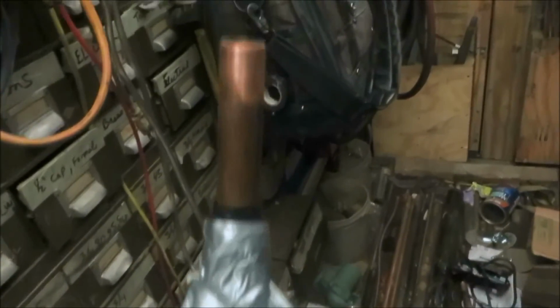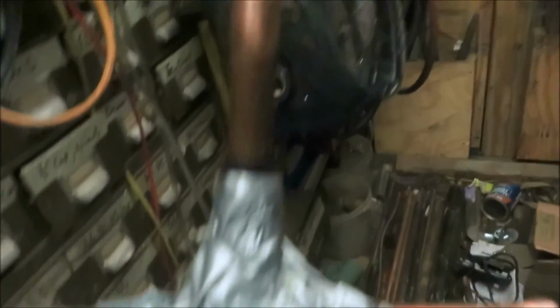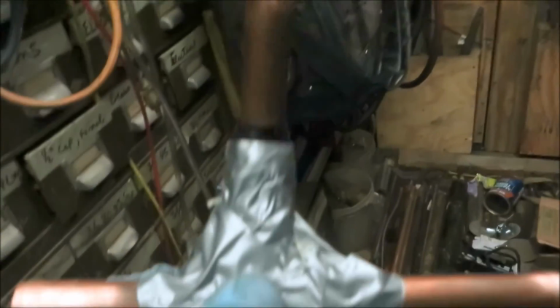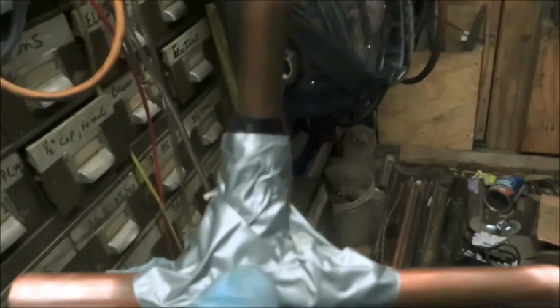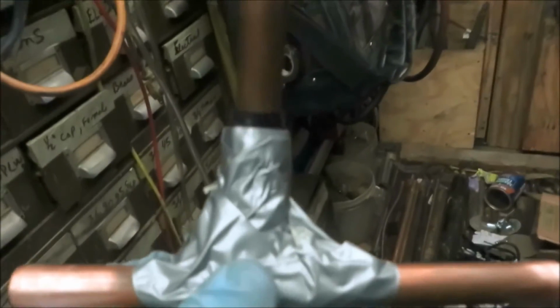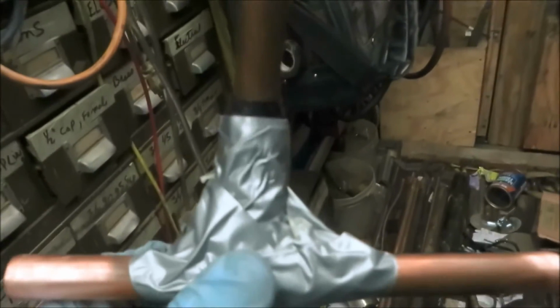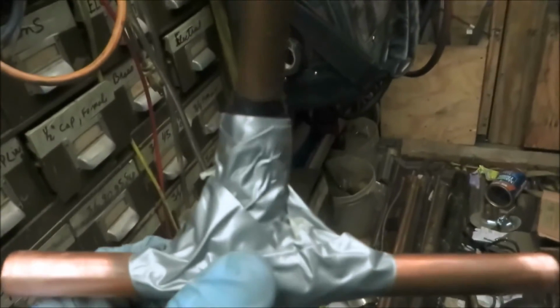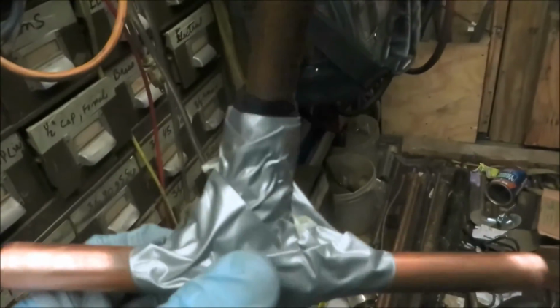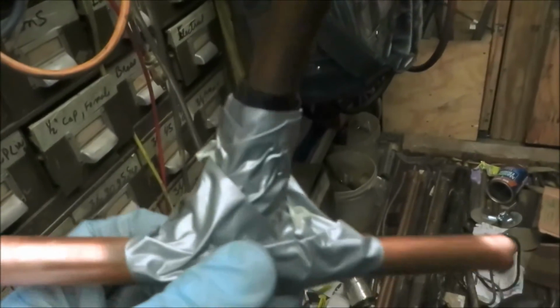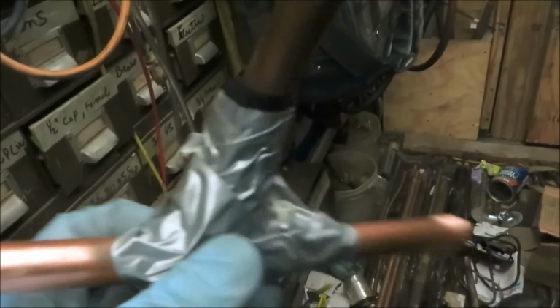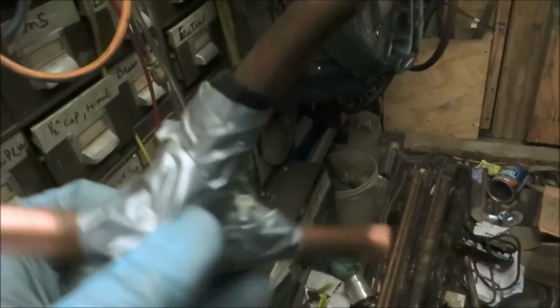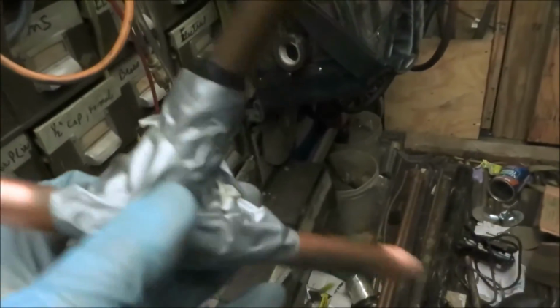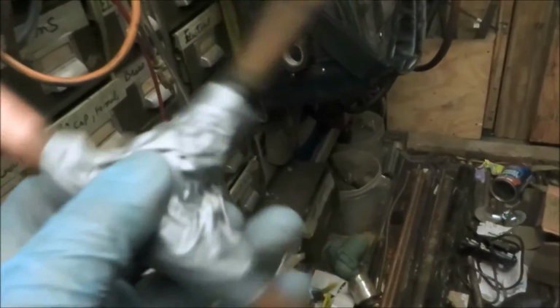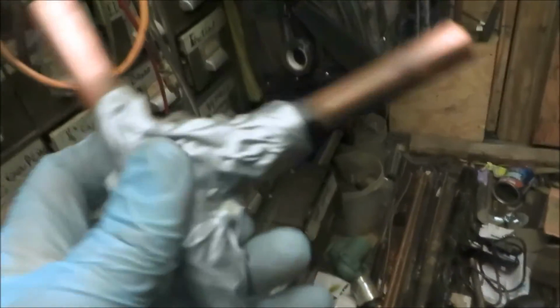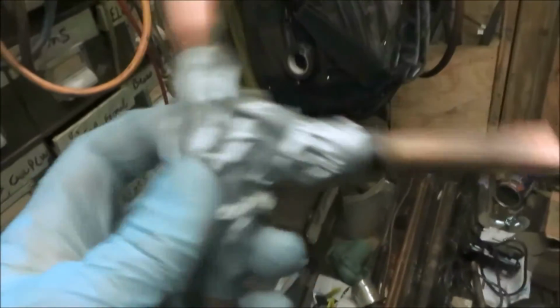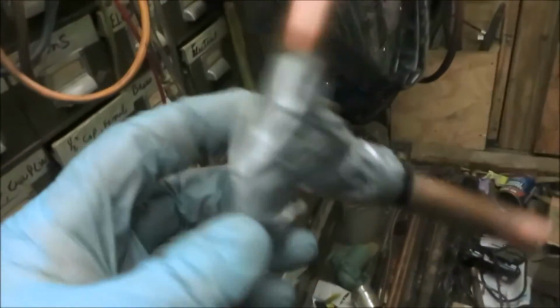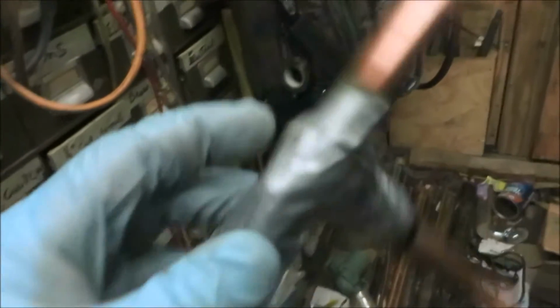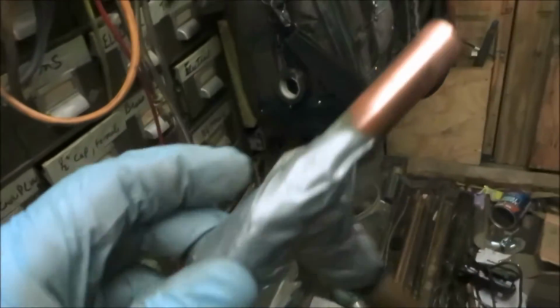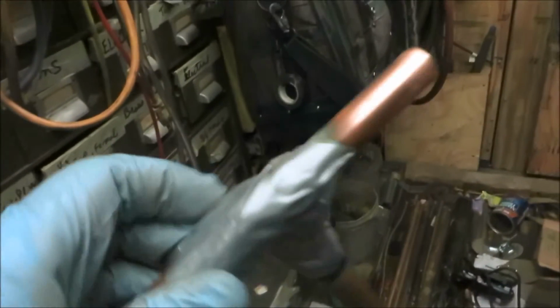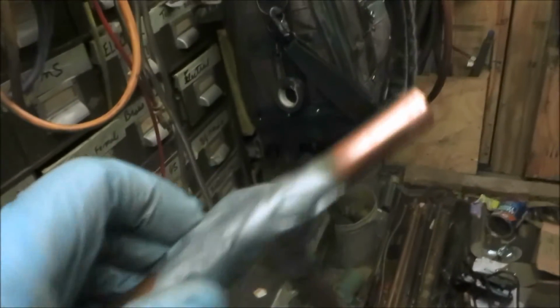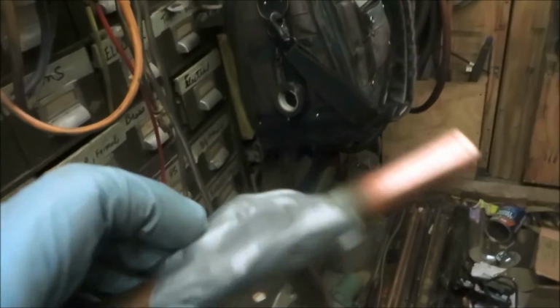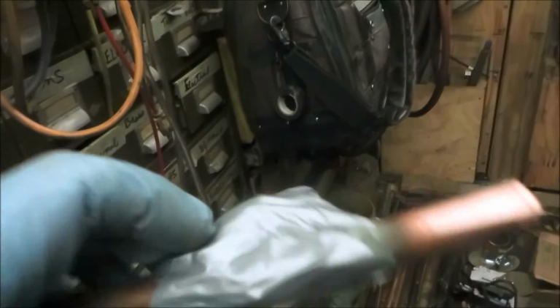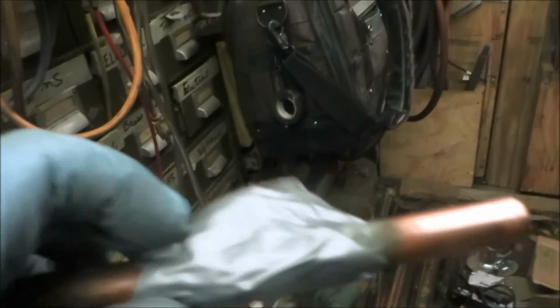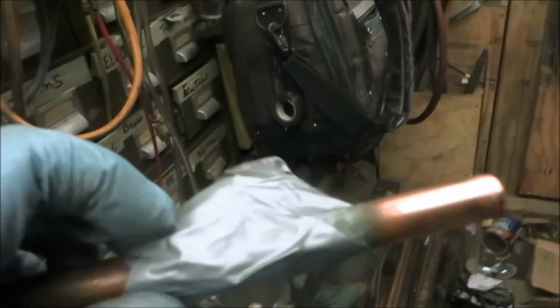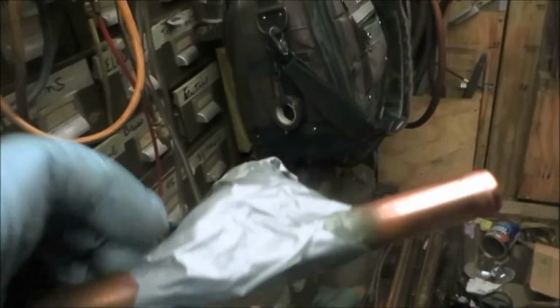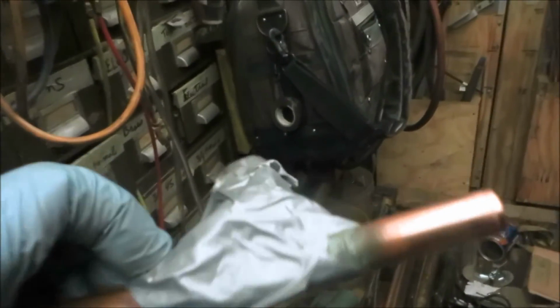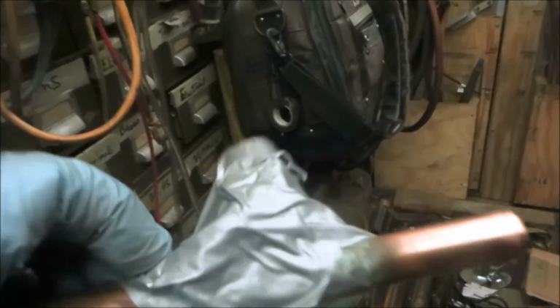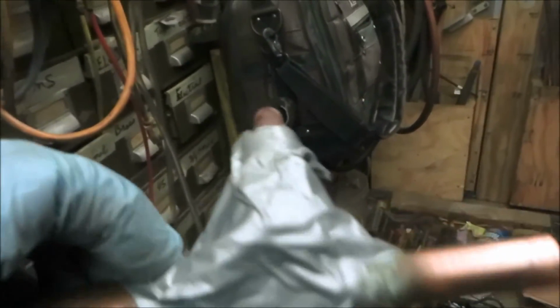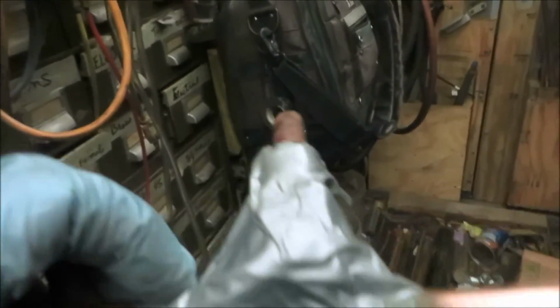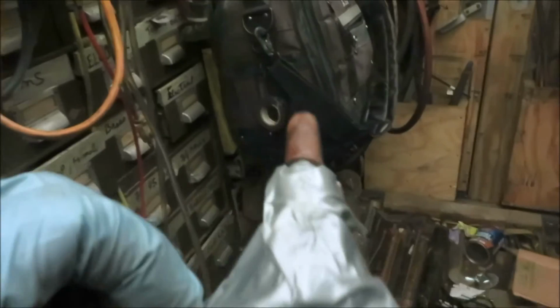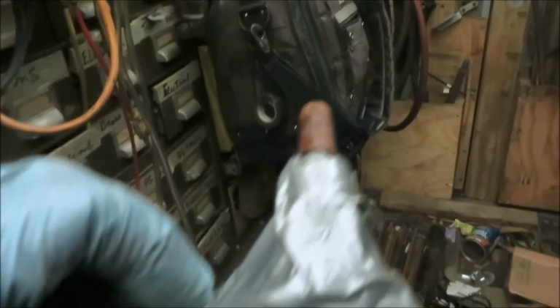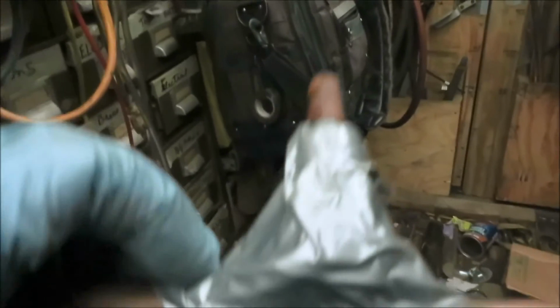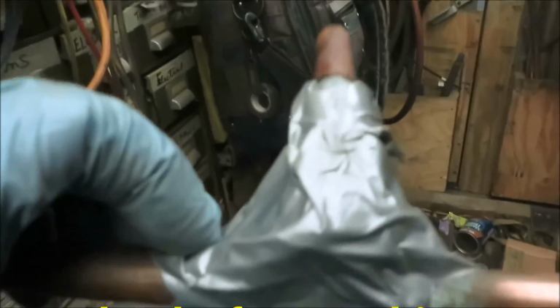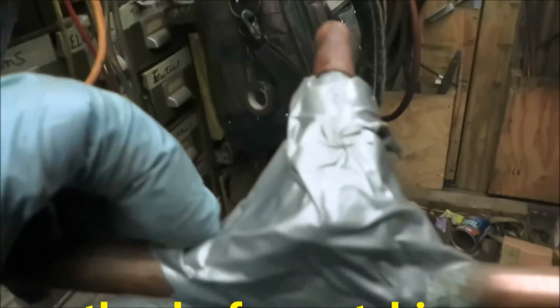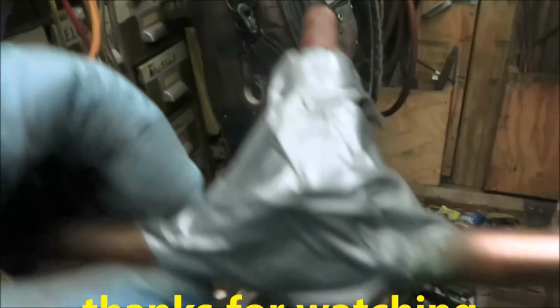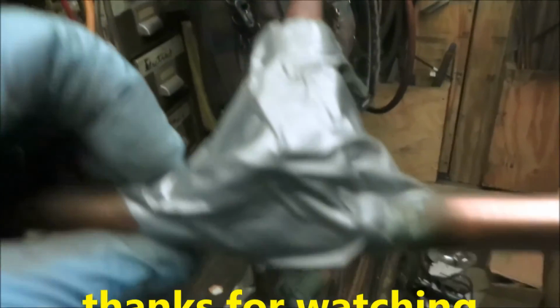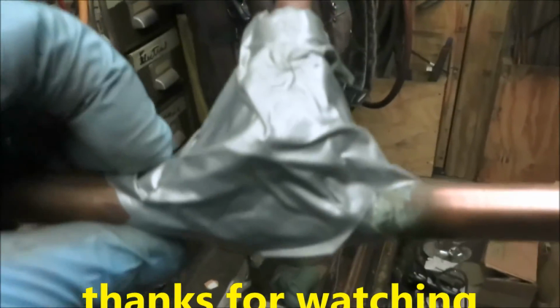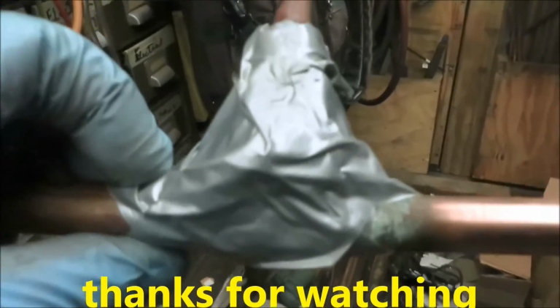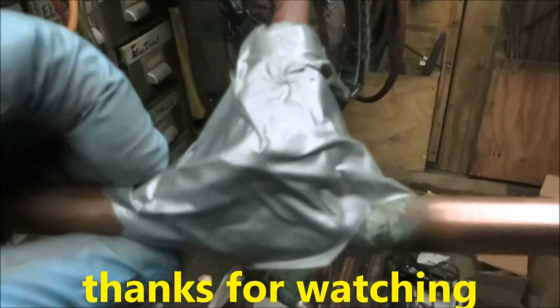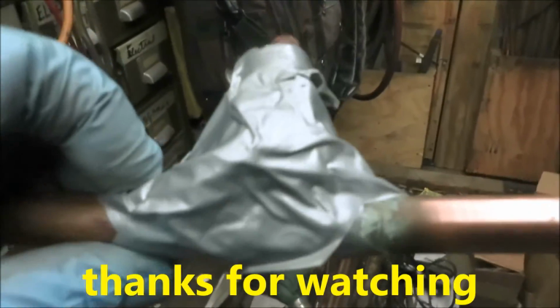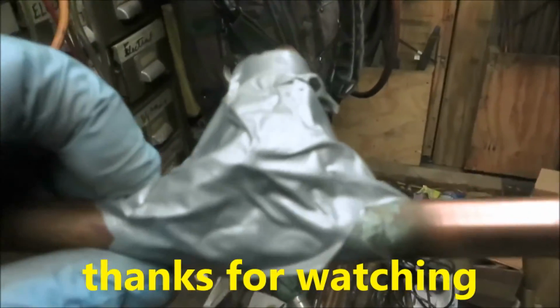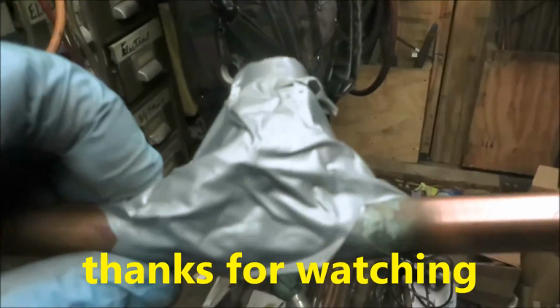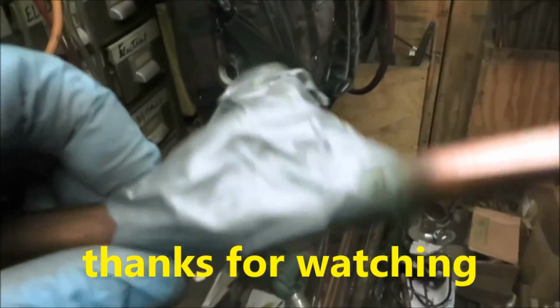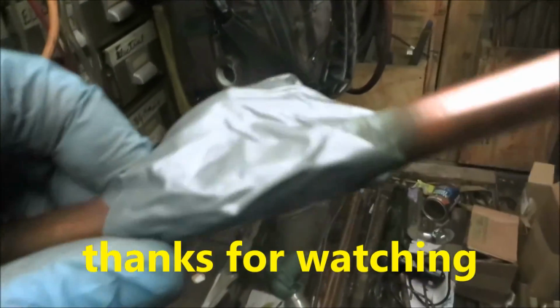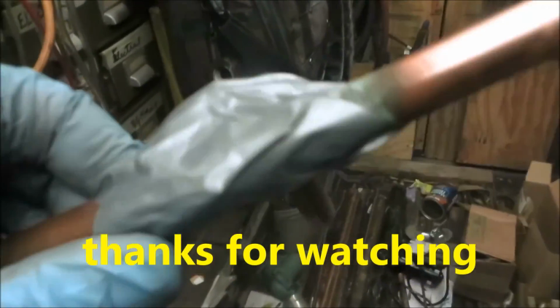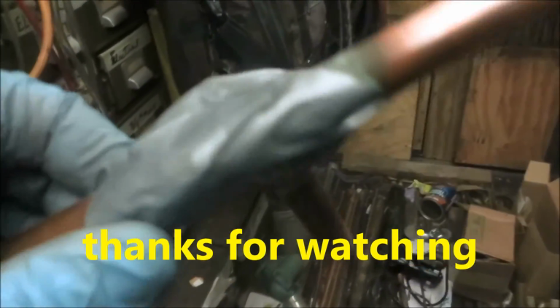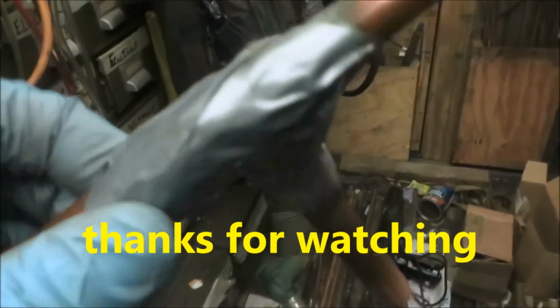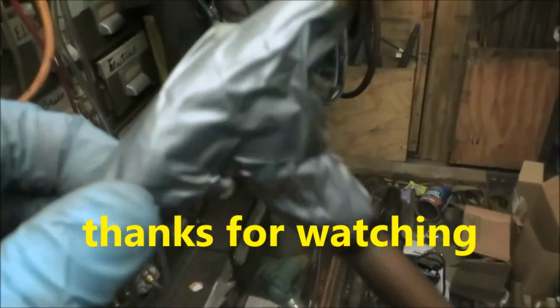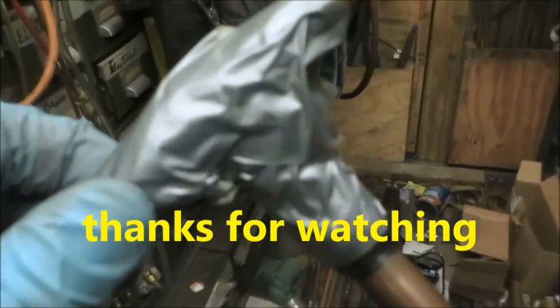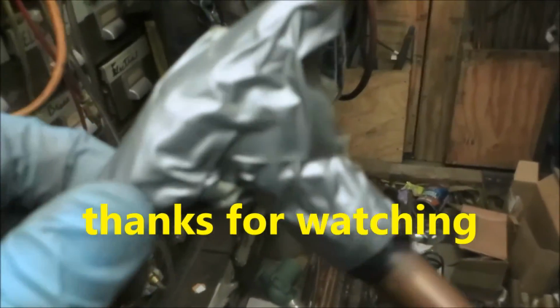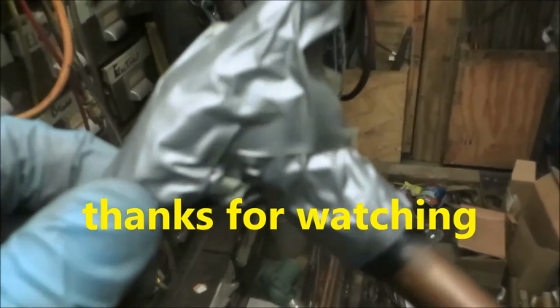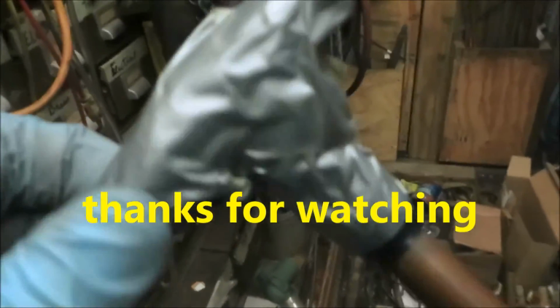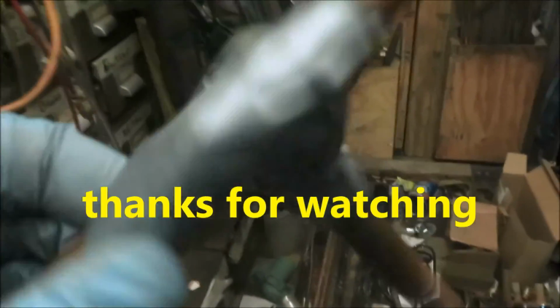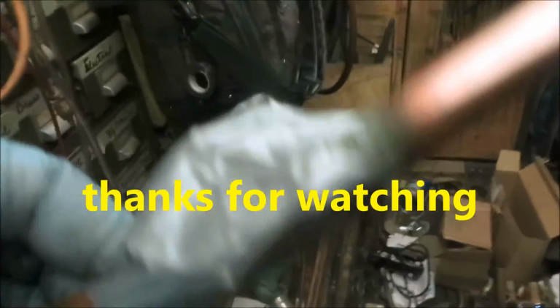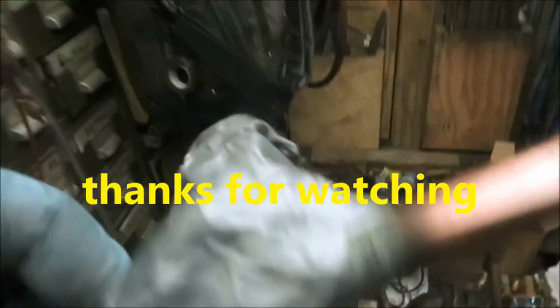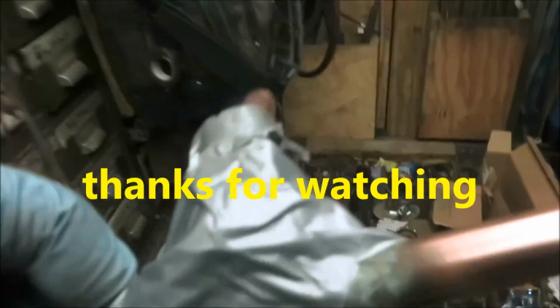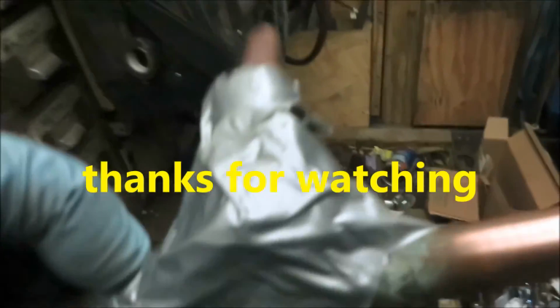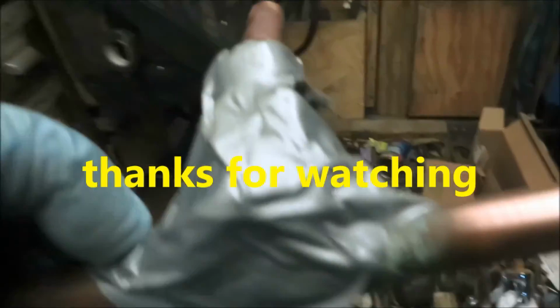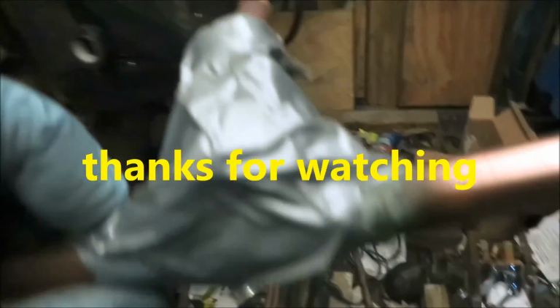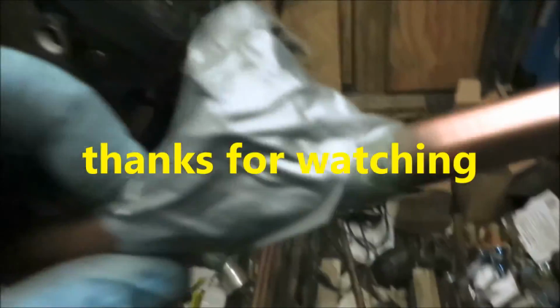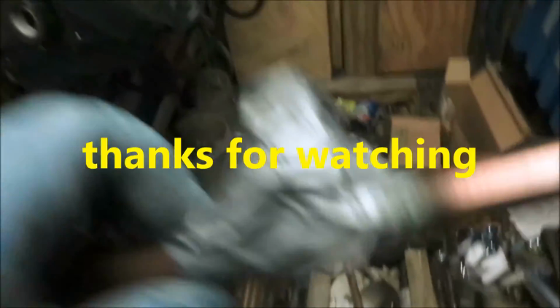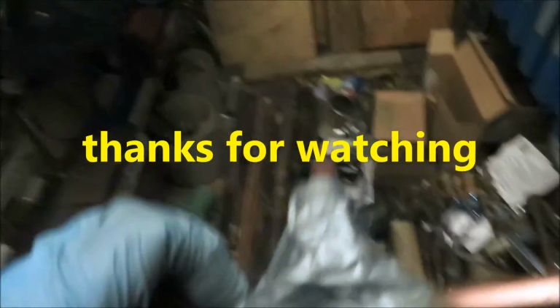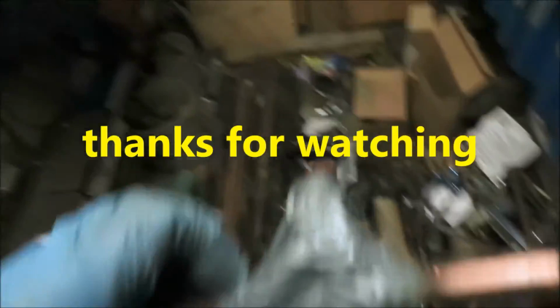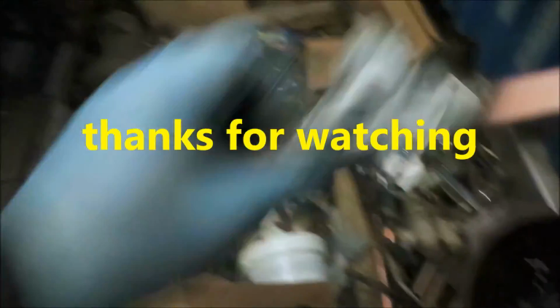Oh well, maybe if we were to use Gorilla Tape it might have held. Thanks for watching, guys.